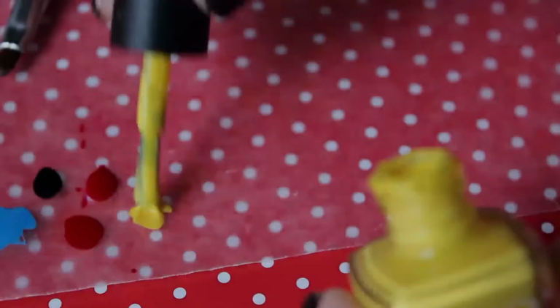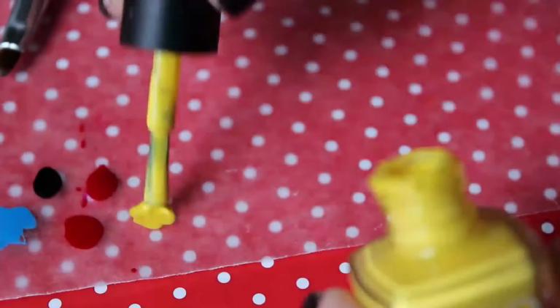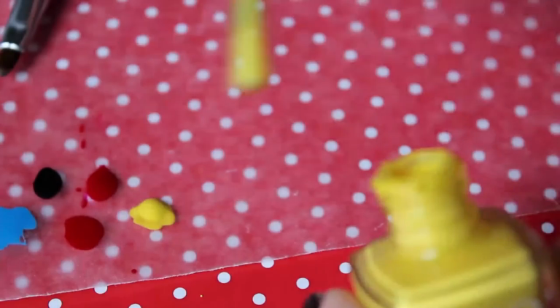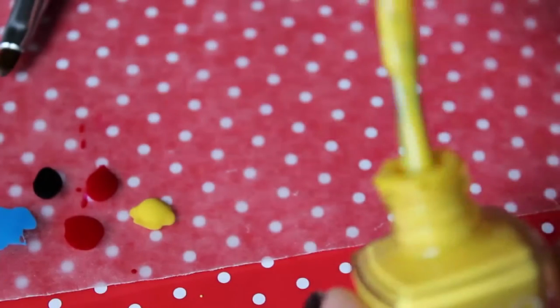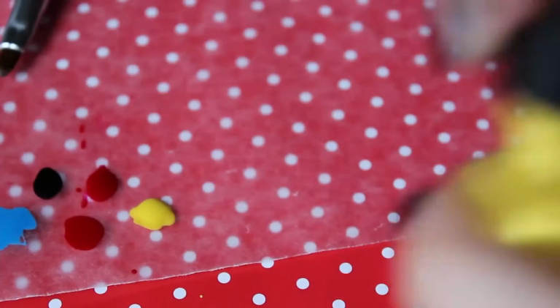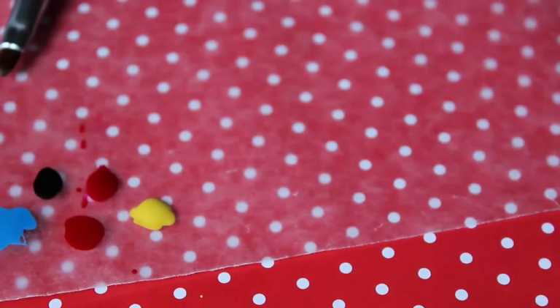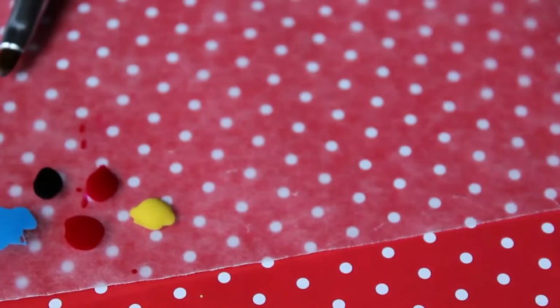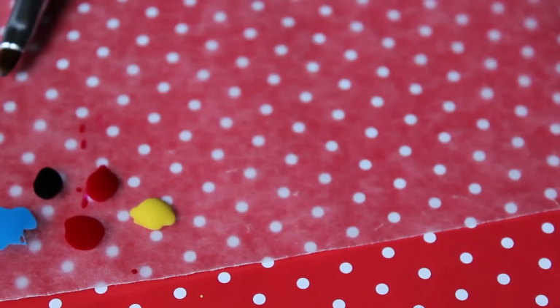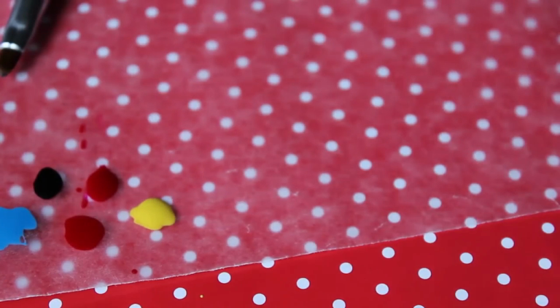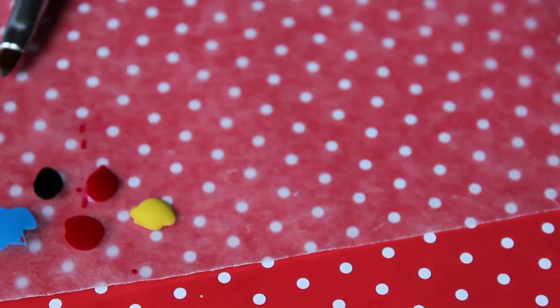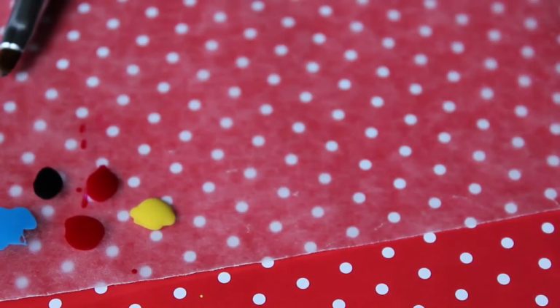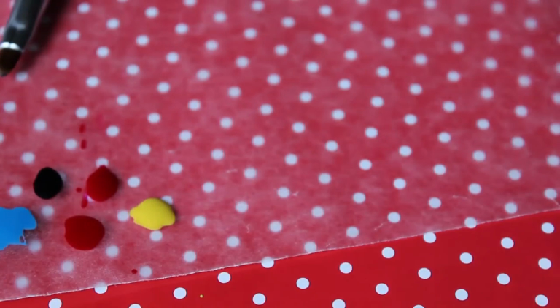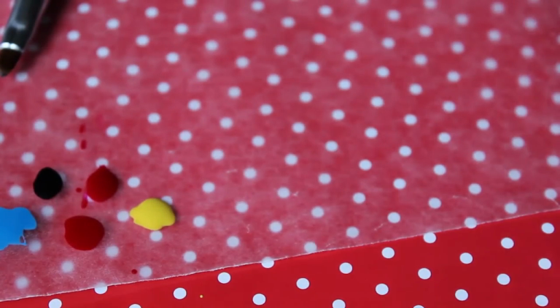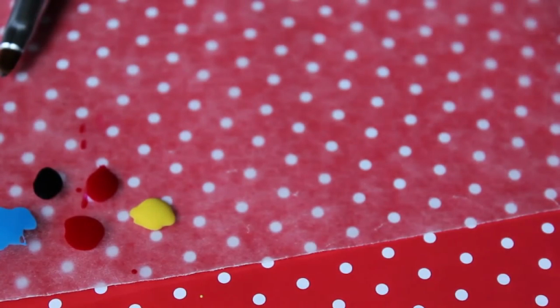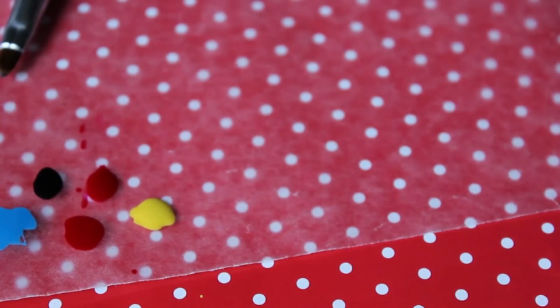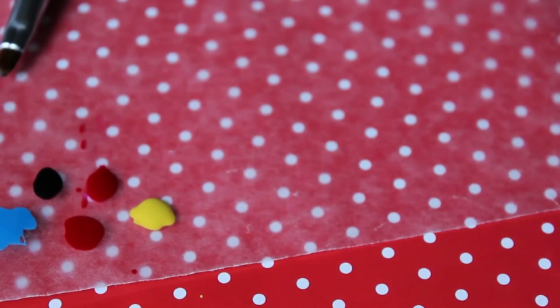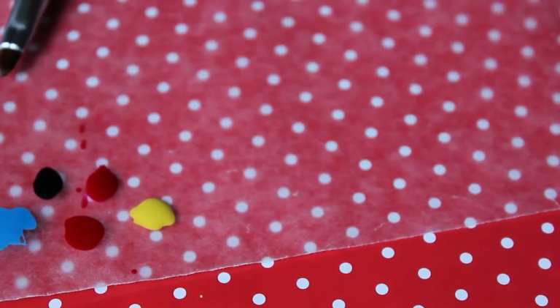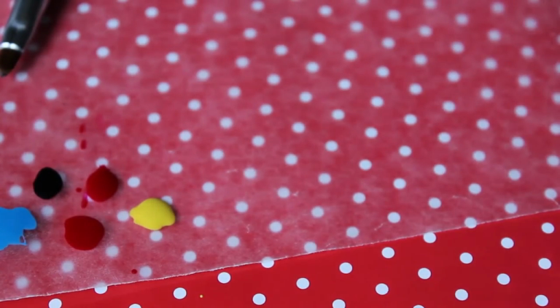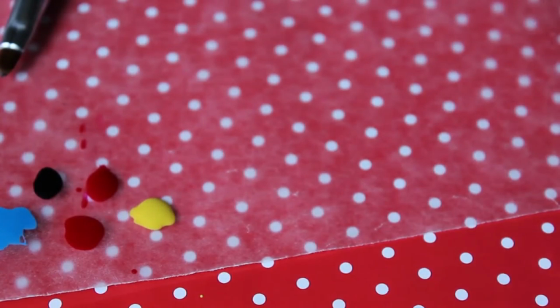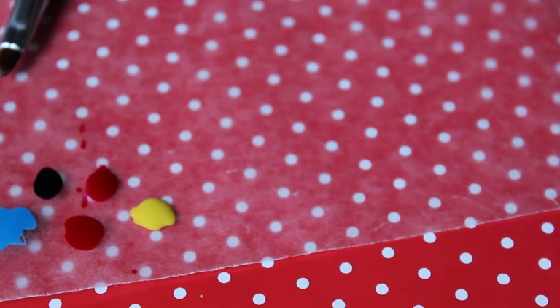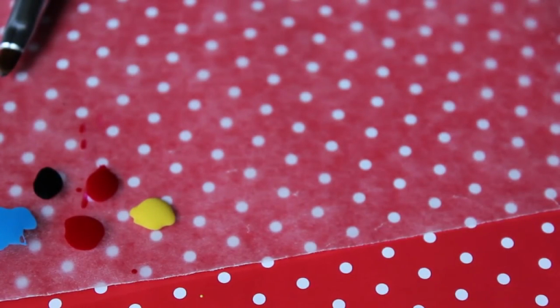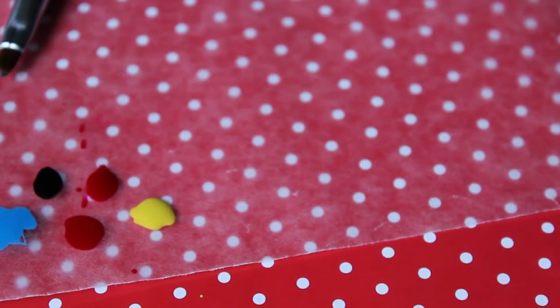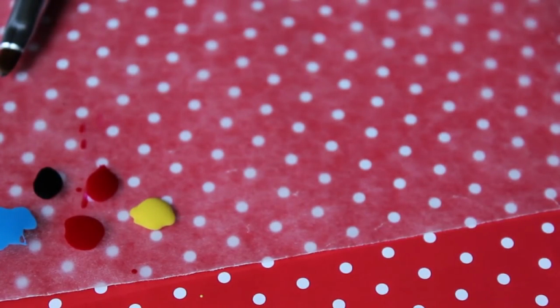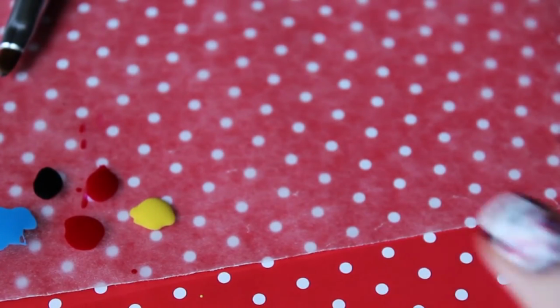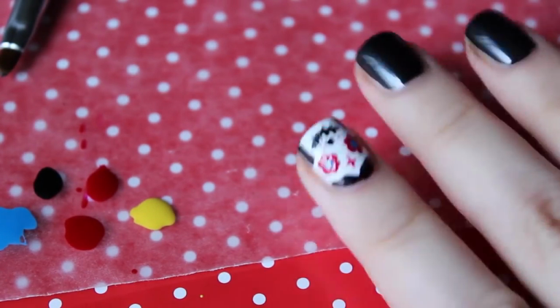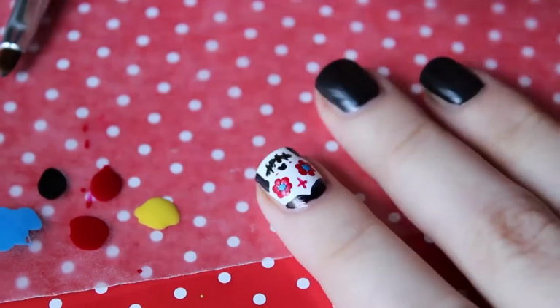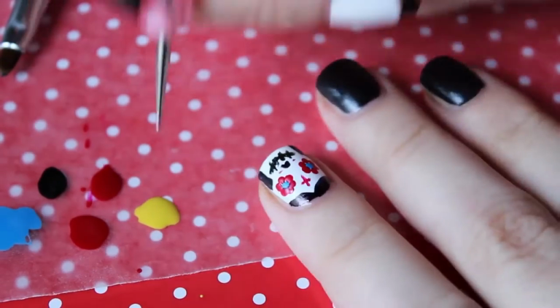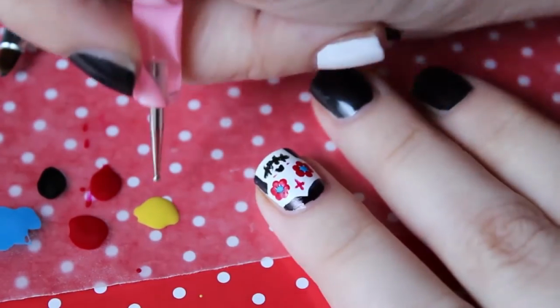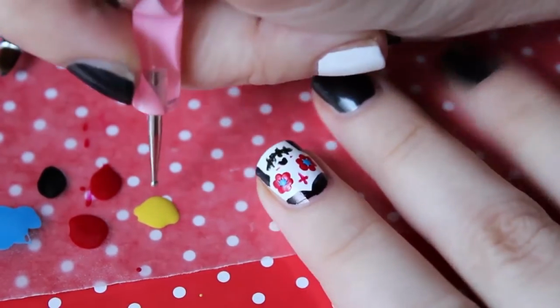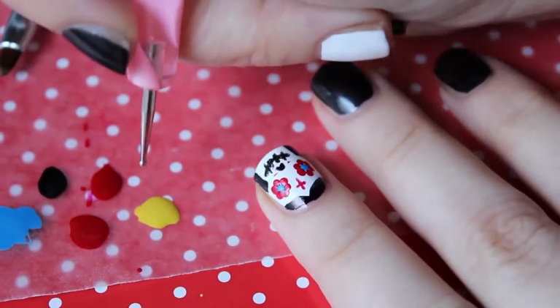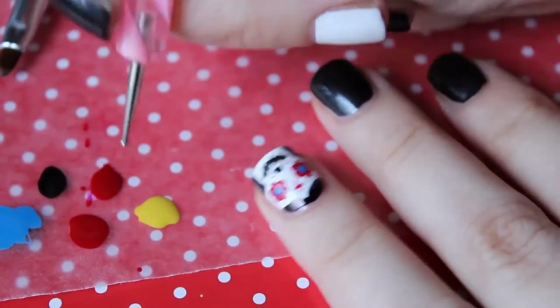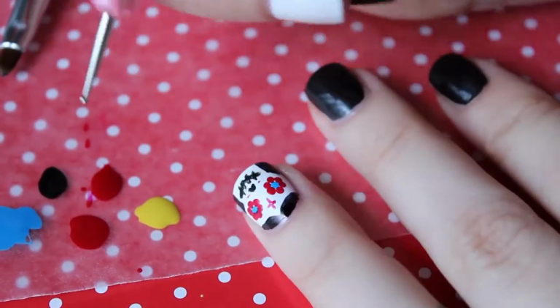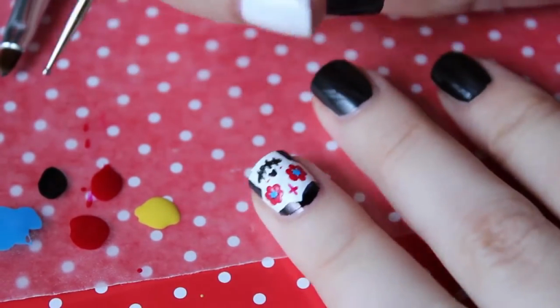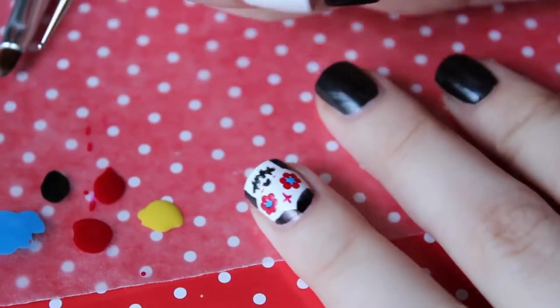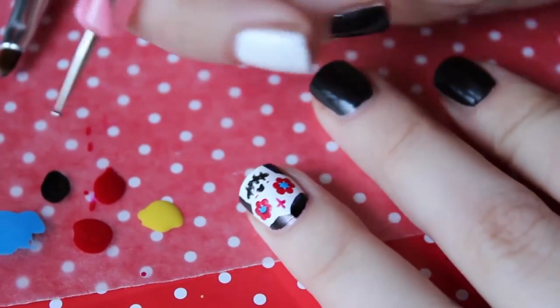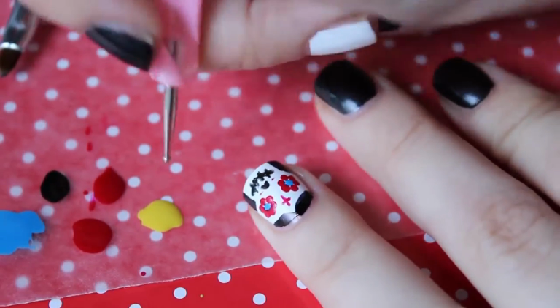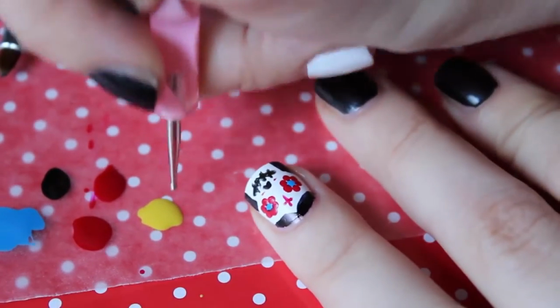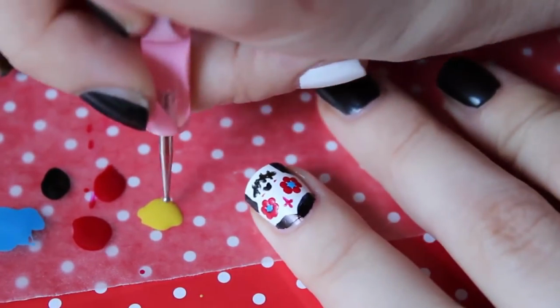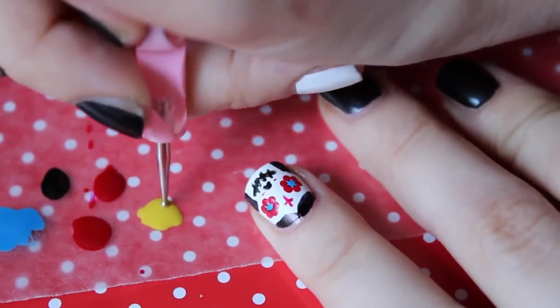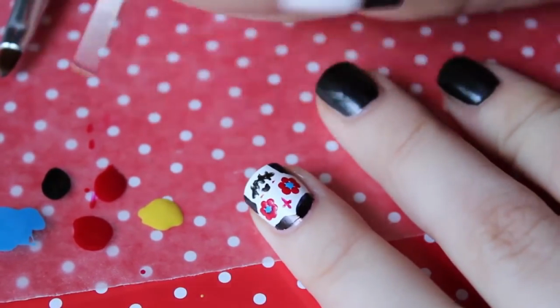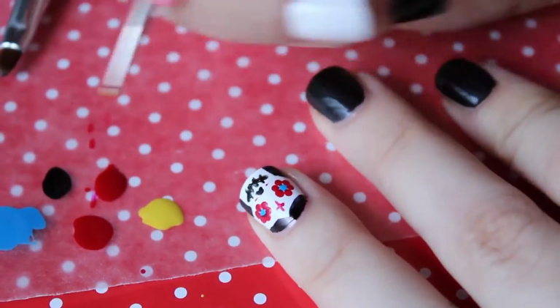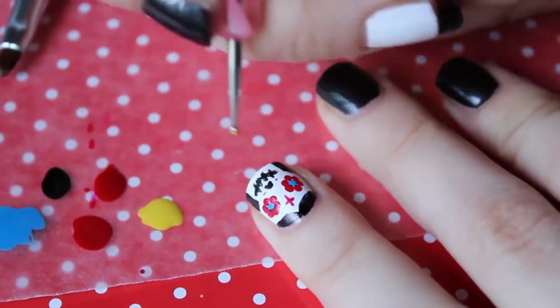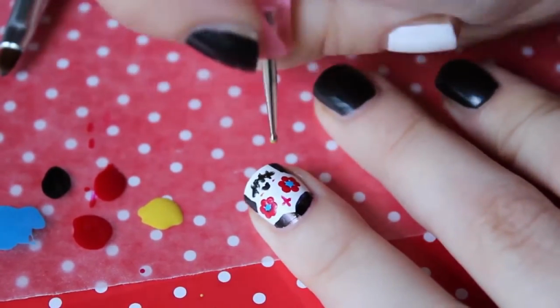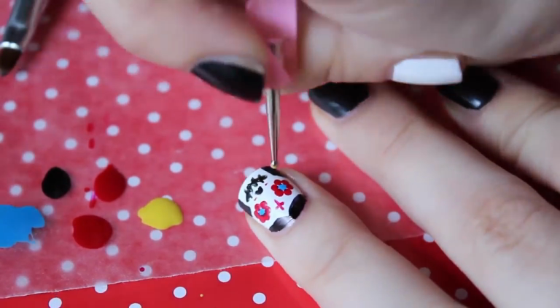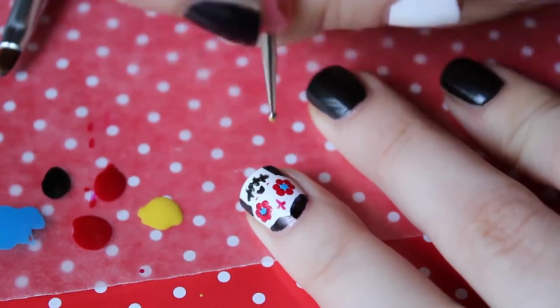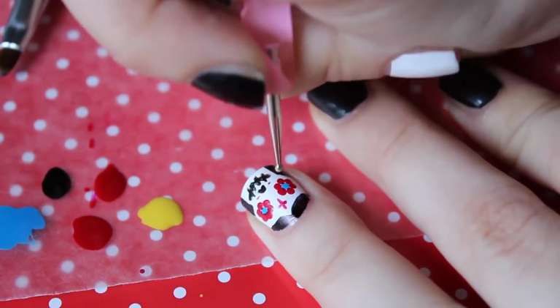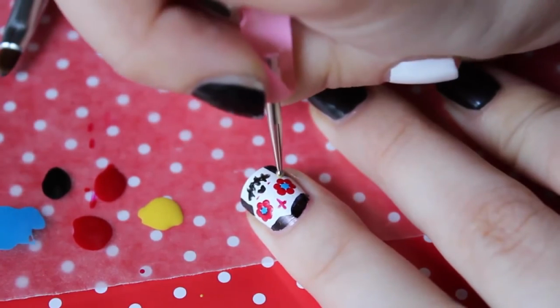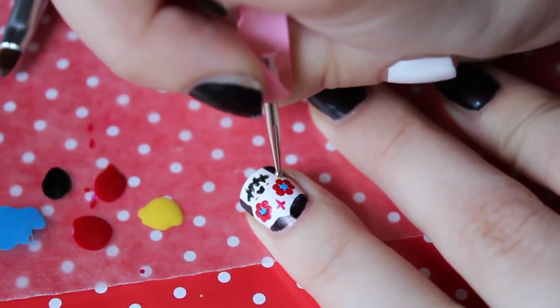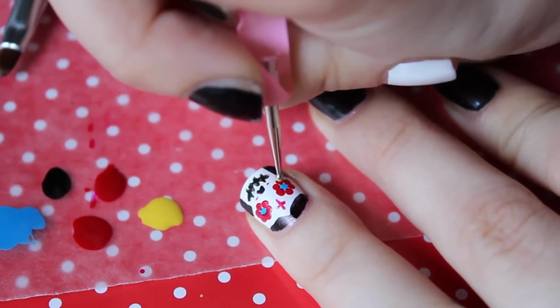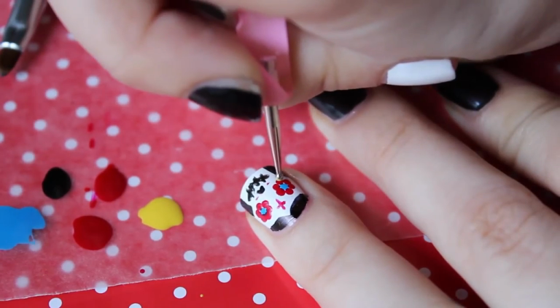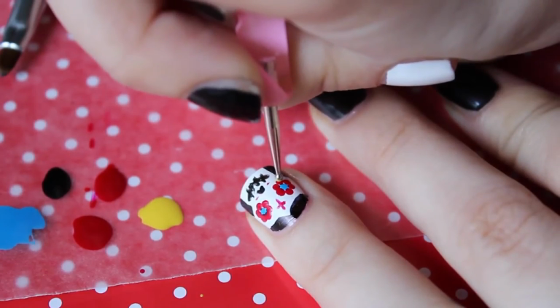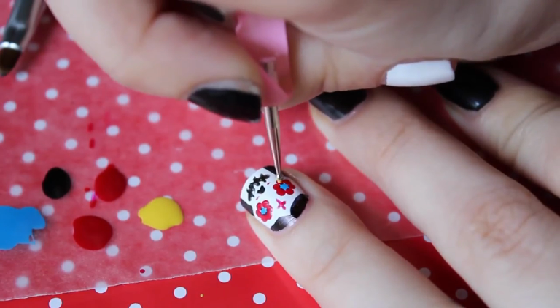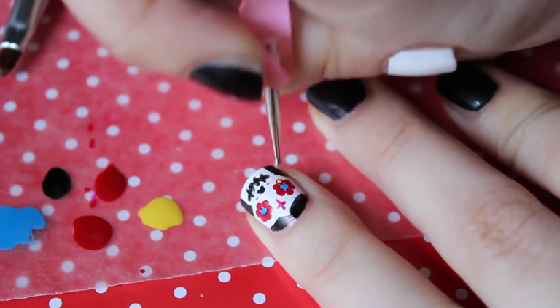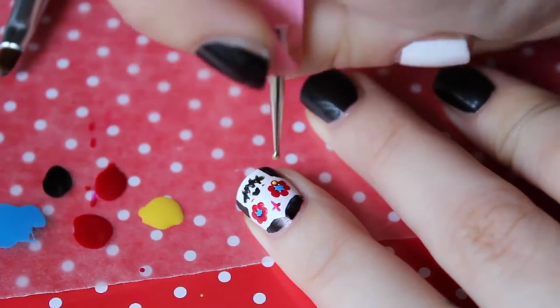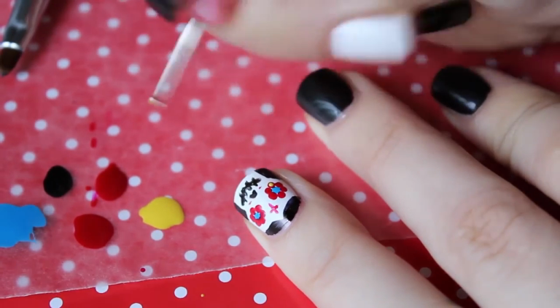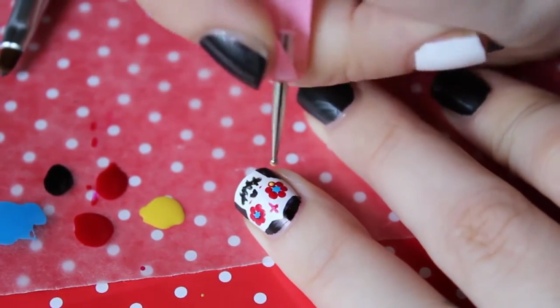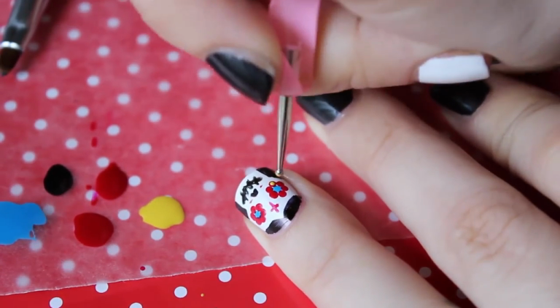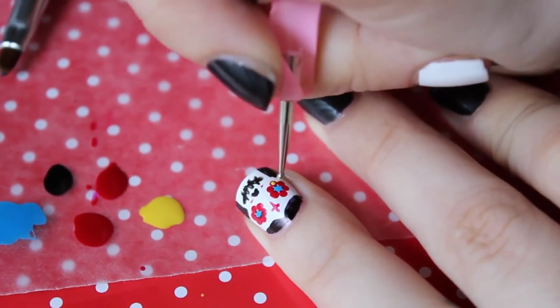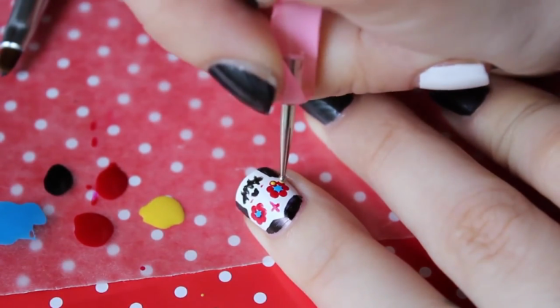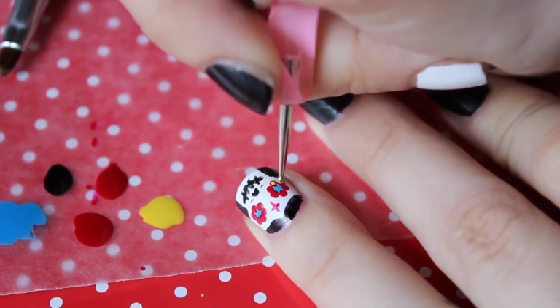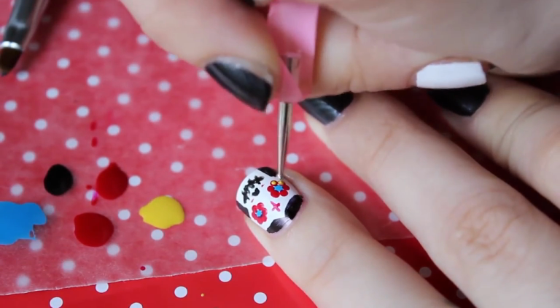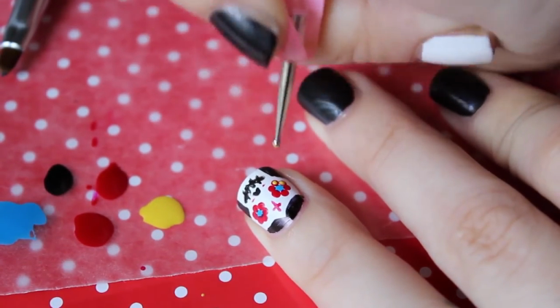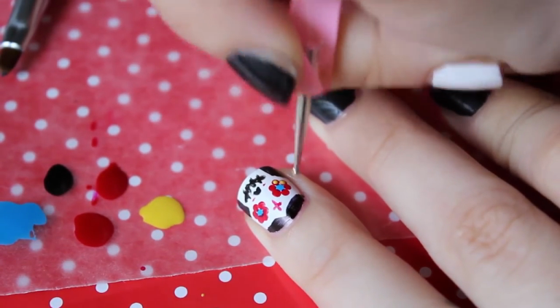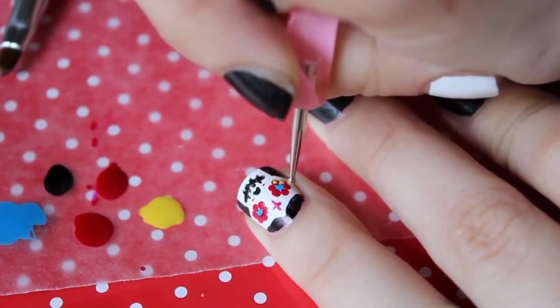For the final touch, I'm going to add yellow dots on top of the red ones to give more dimension to the petals.